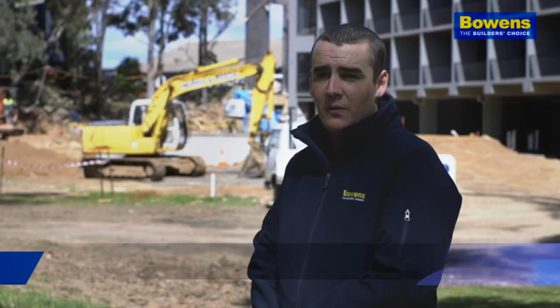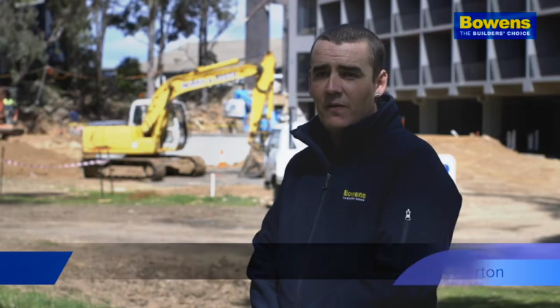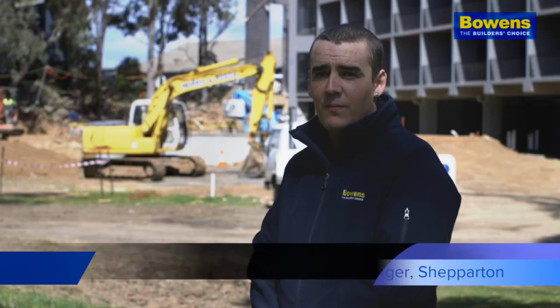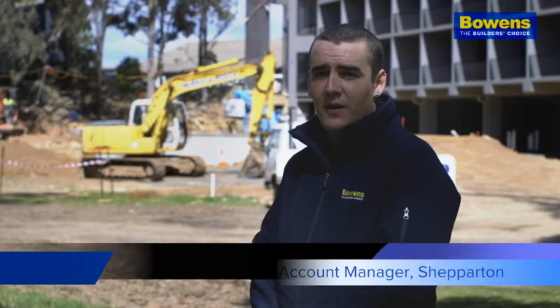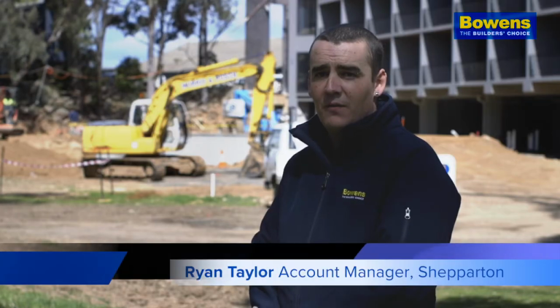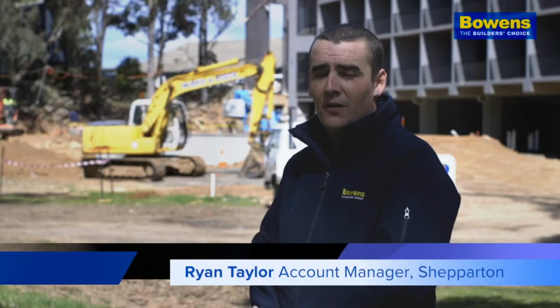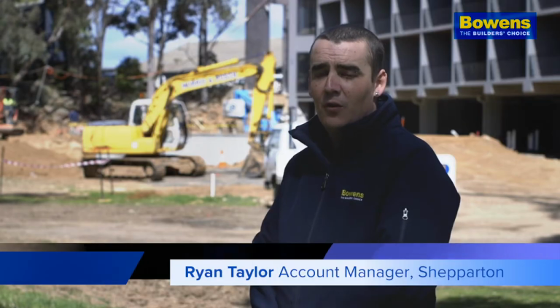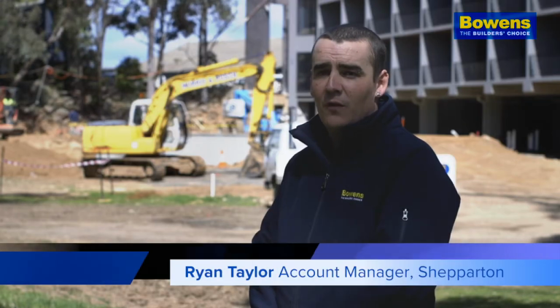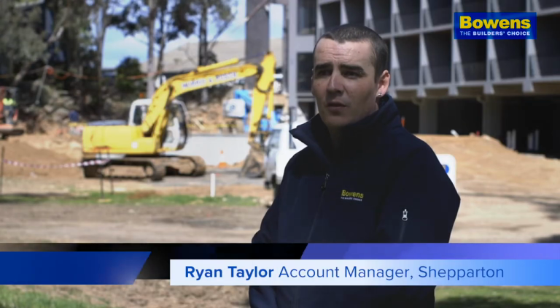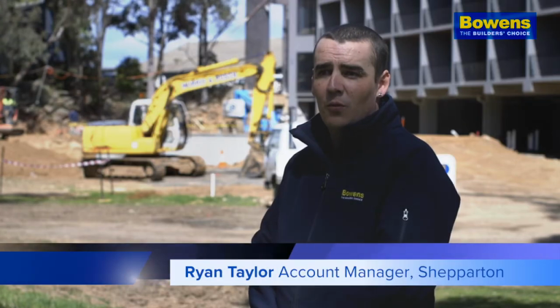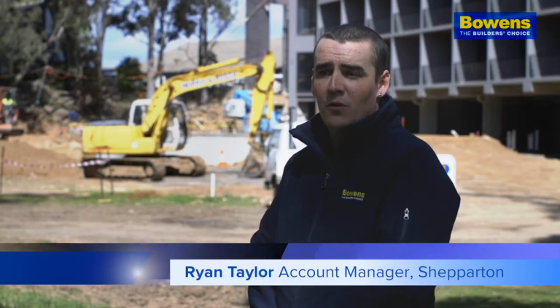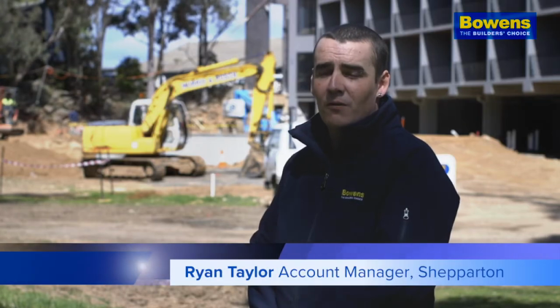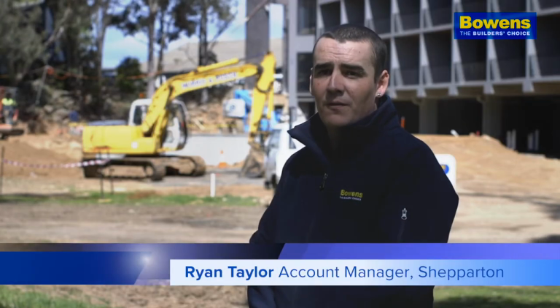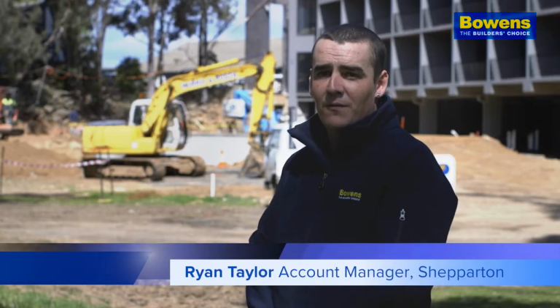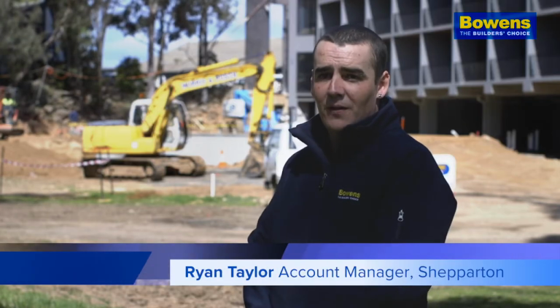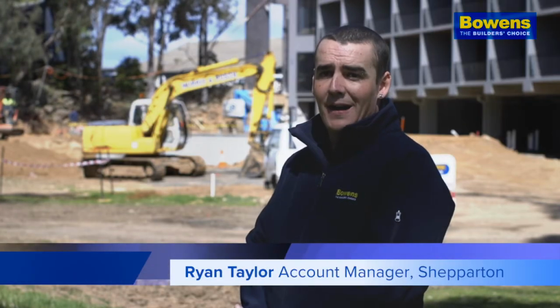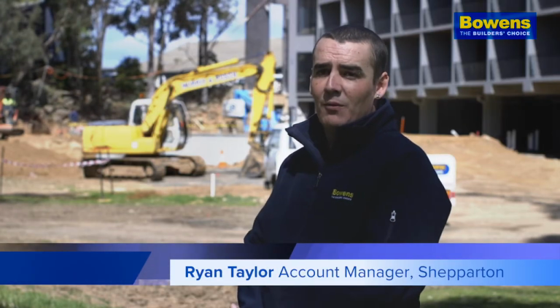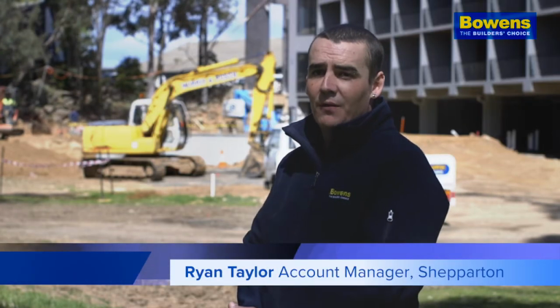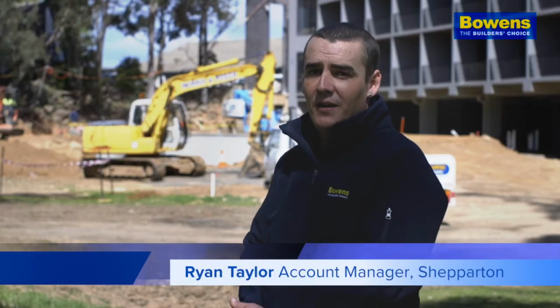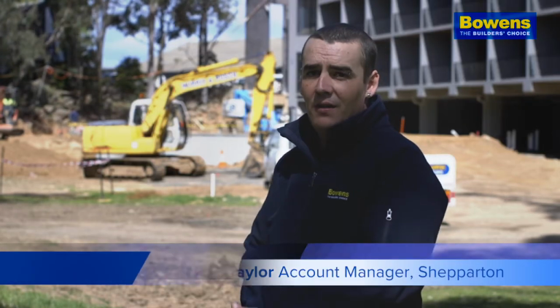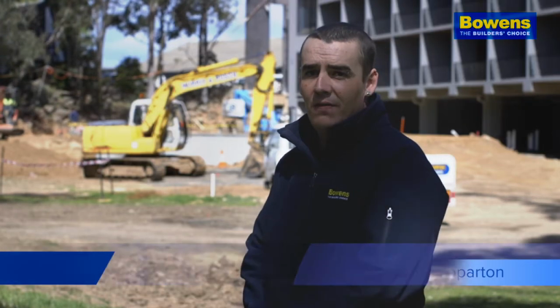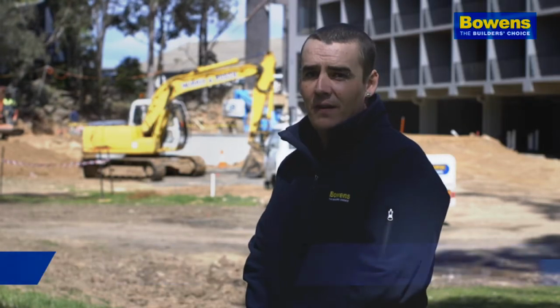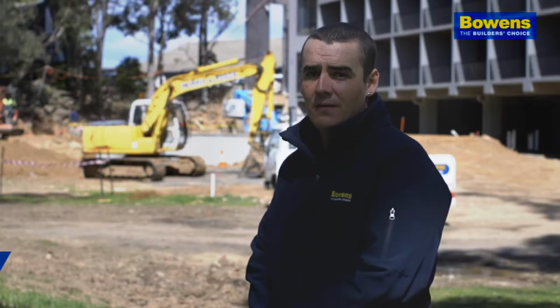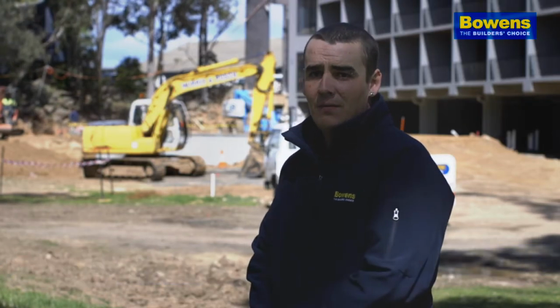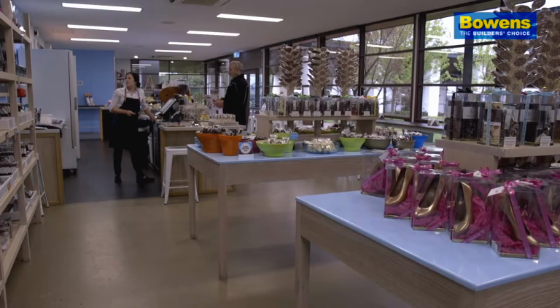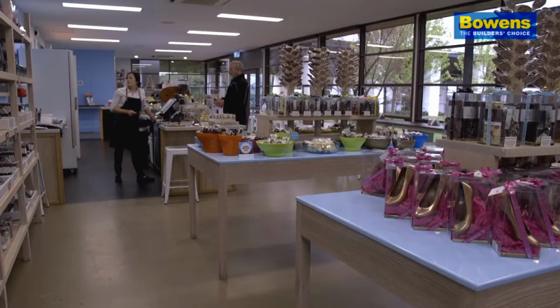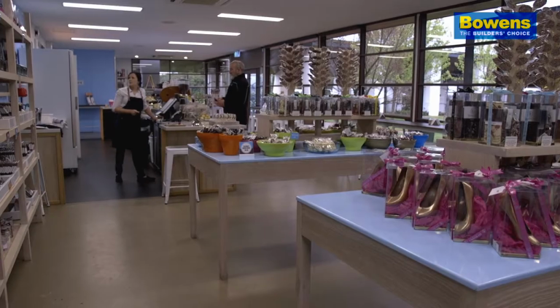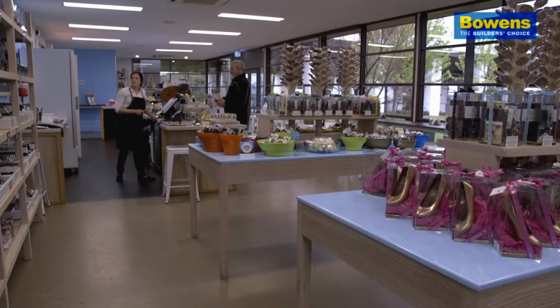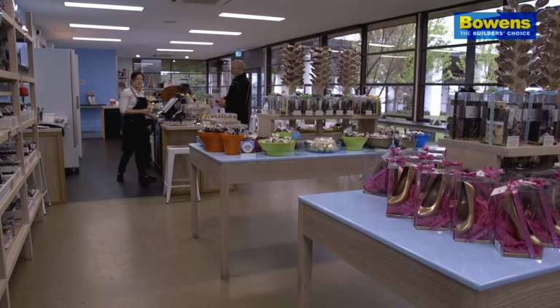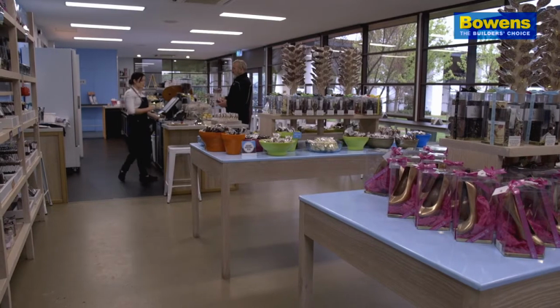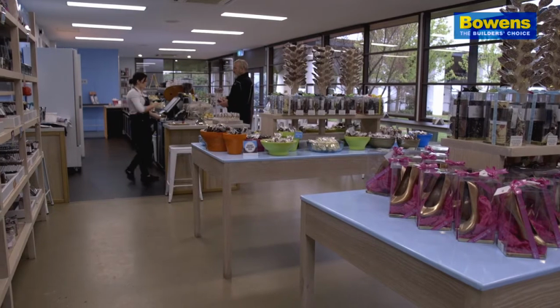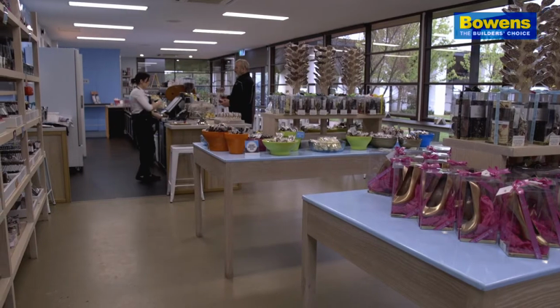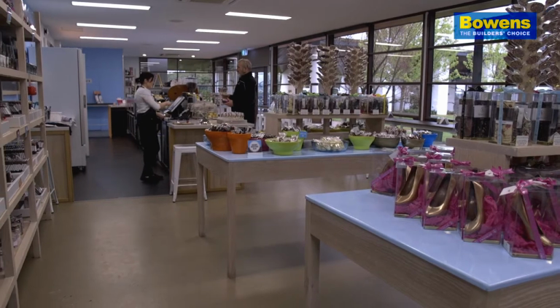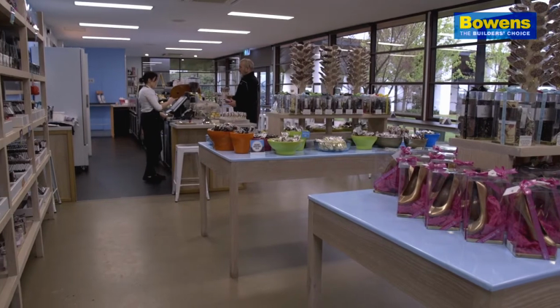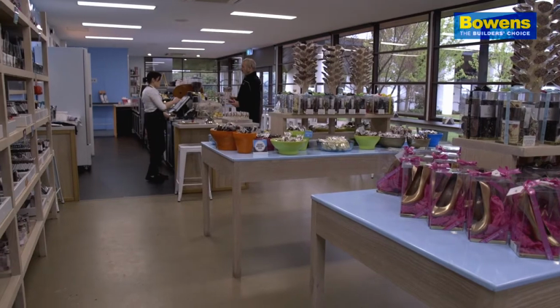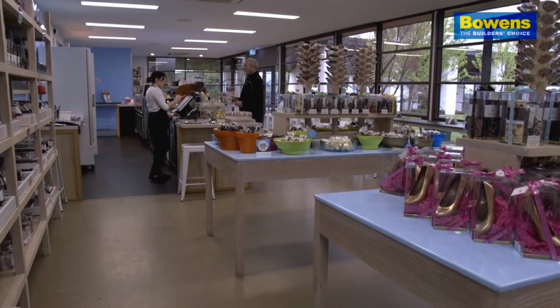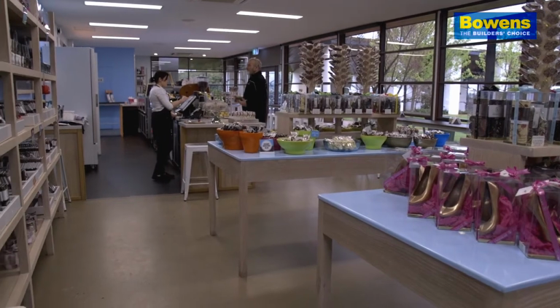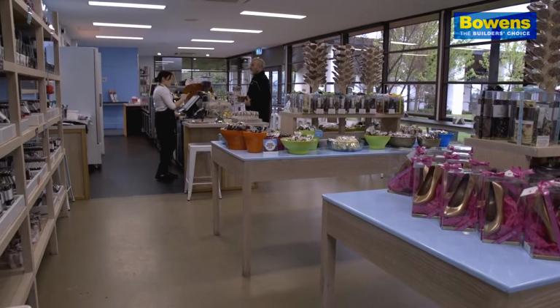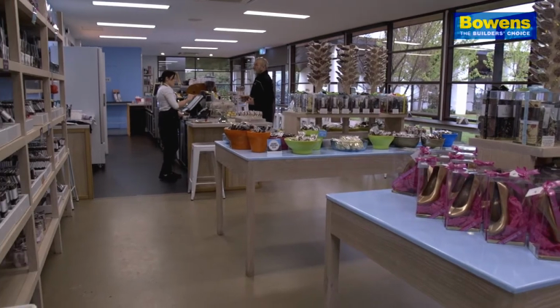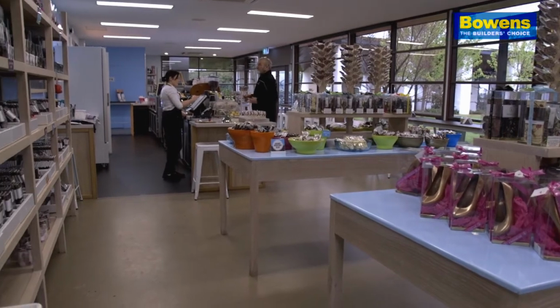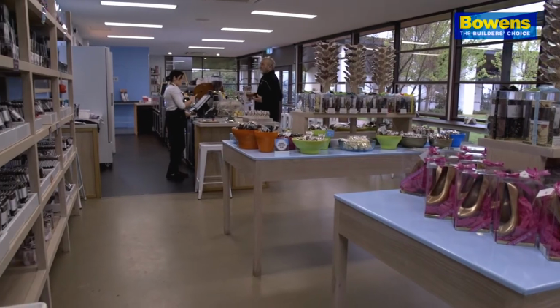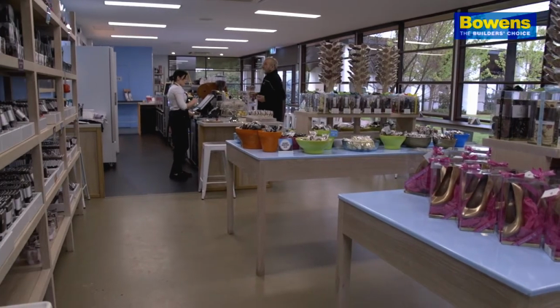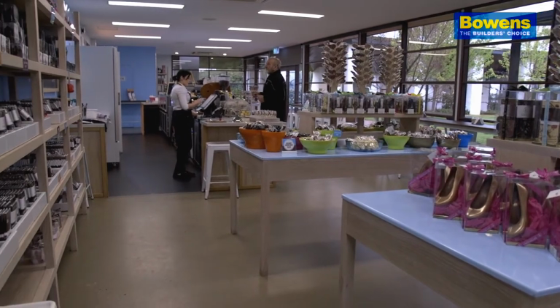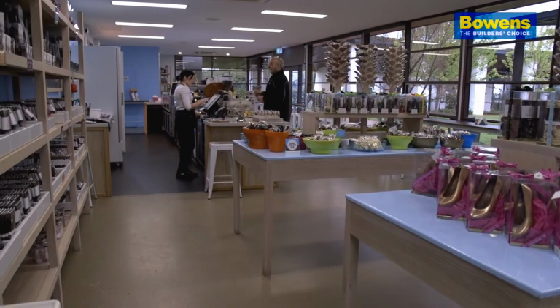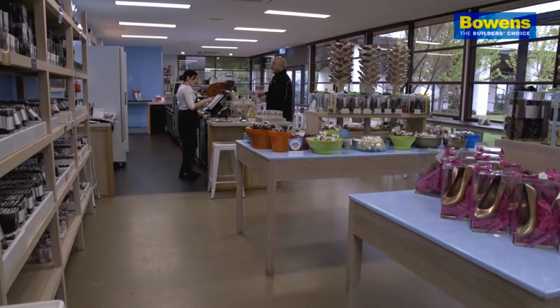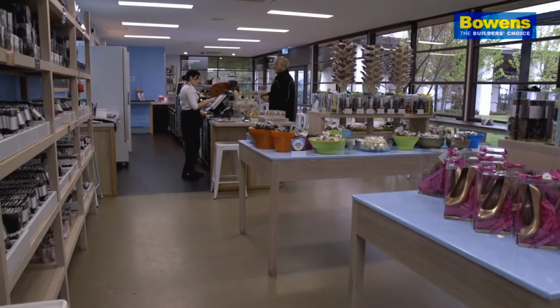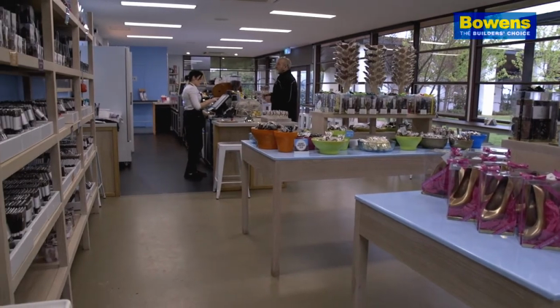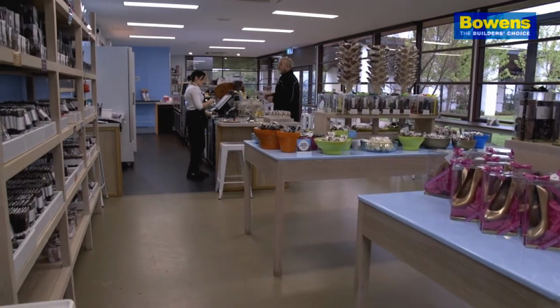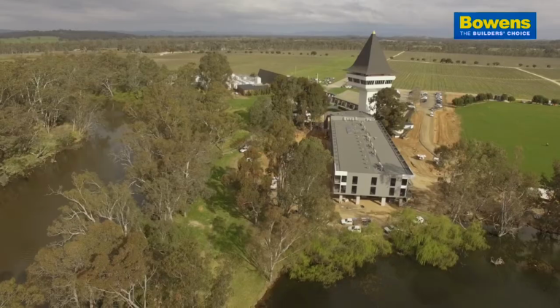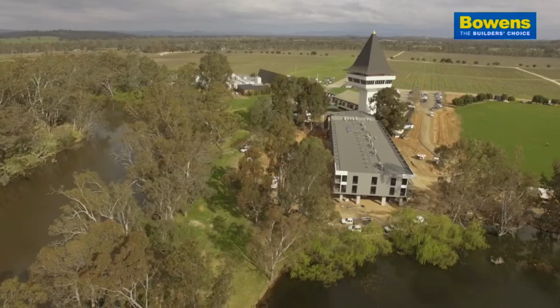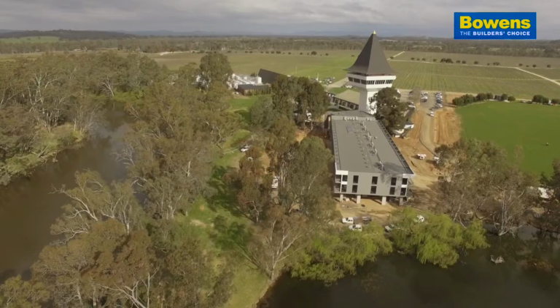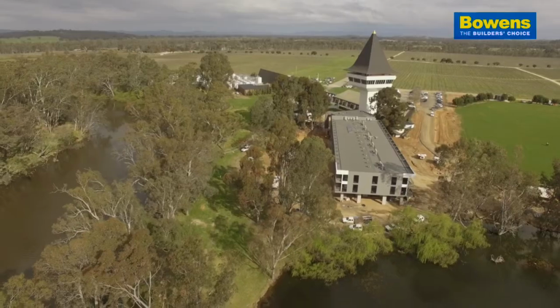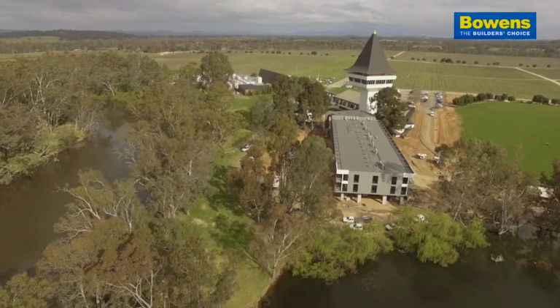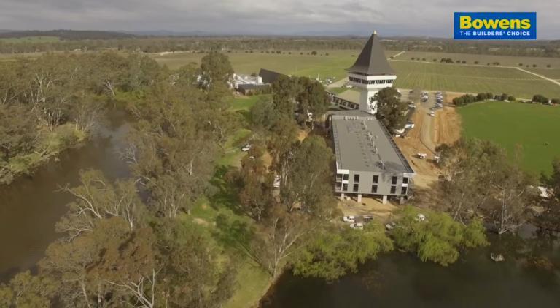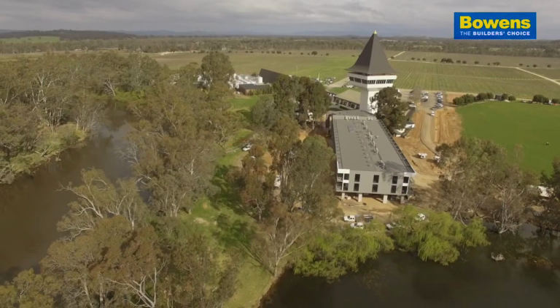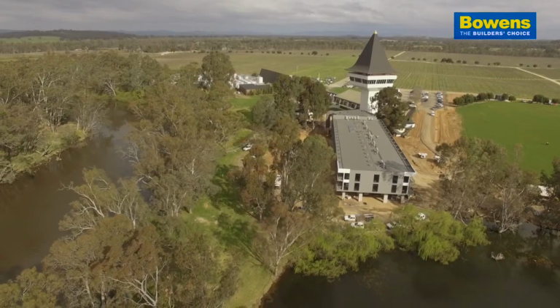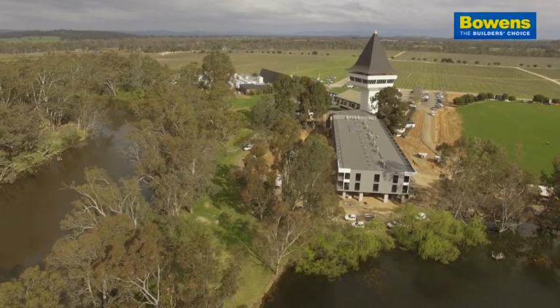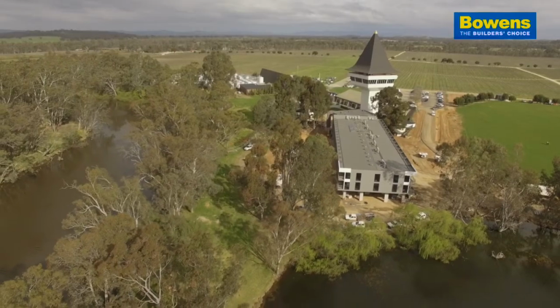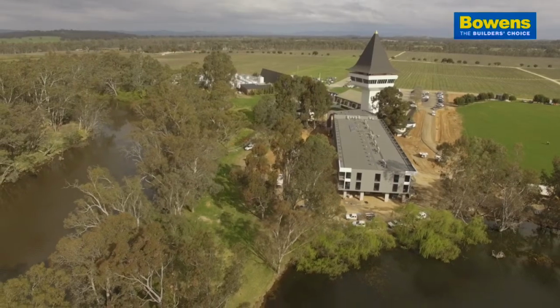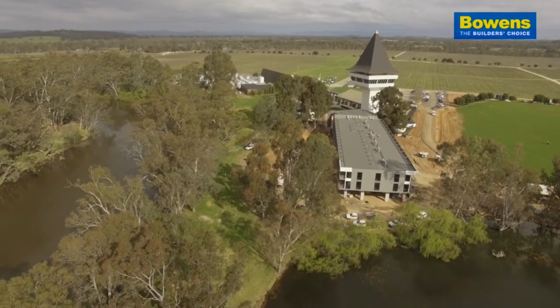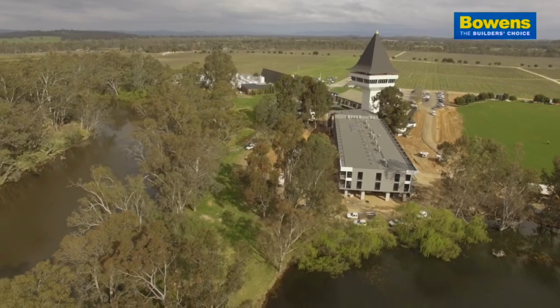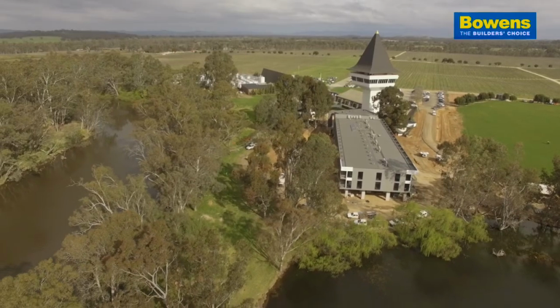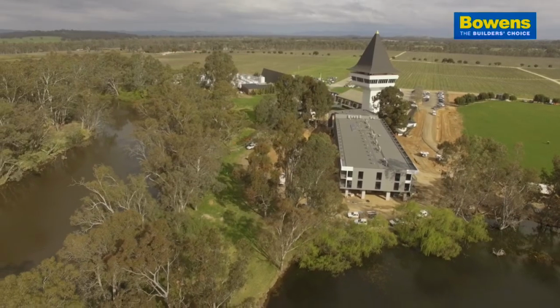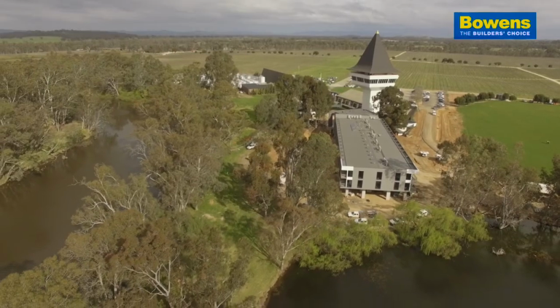Bowens has been involved with the winery for a number of years now — the Ambitheater material, Chocolate Factory material. This is a new project that's come up.